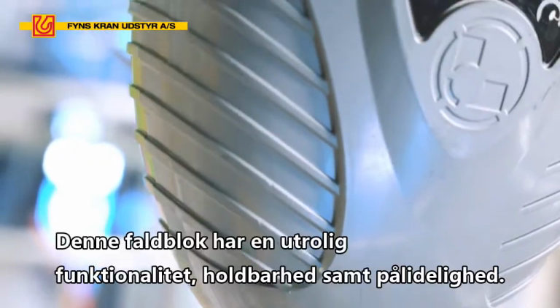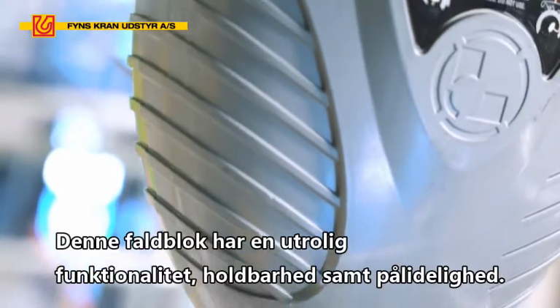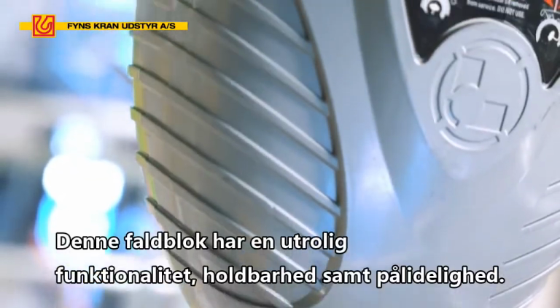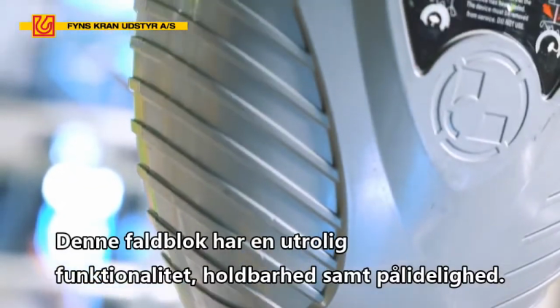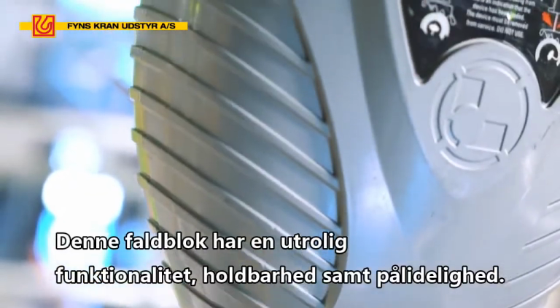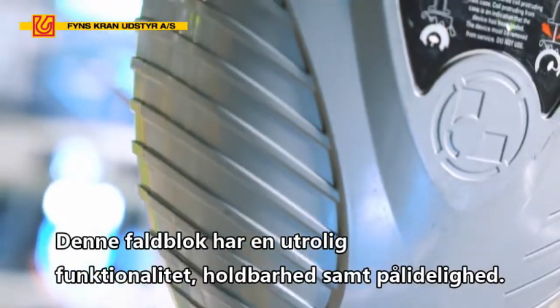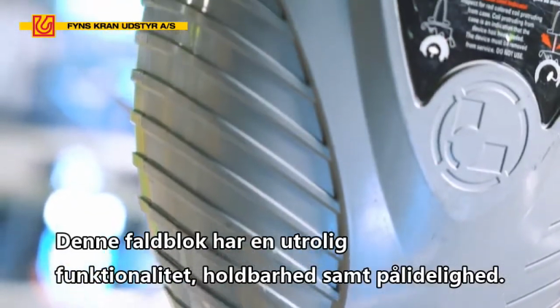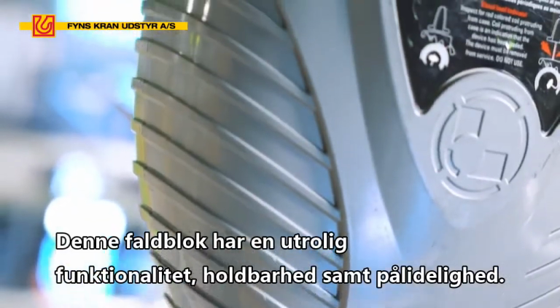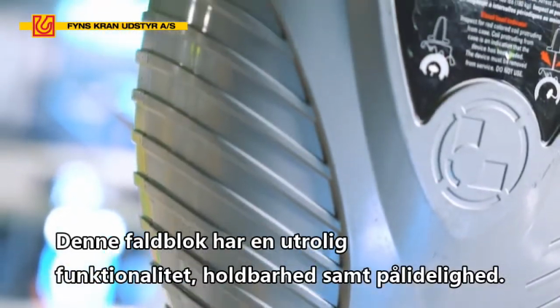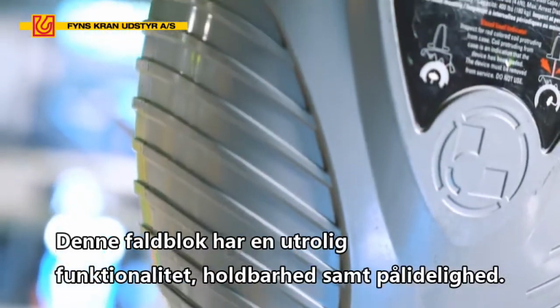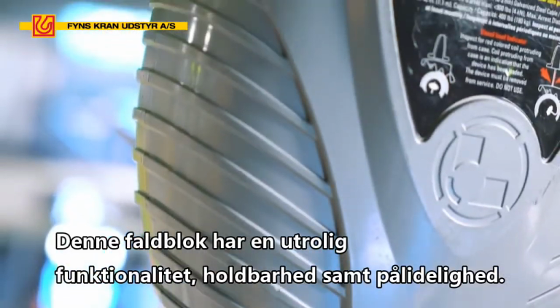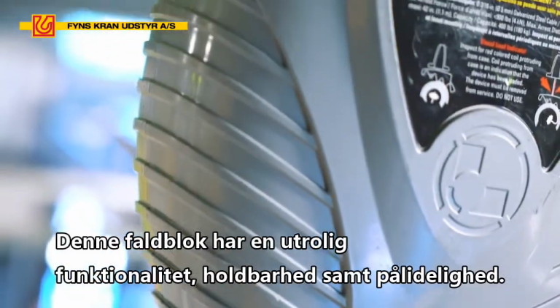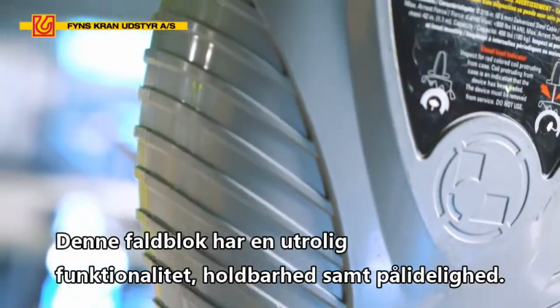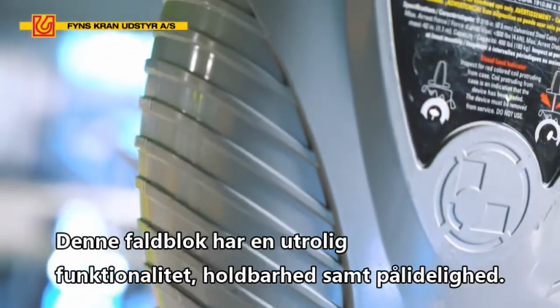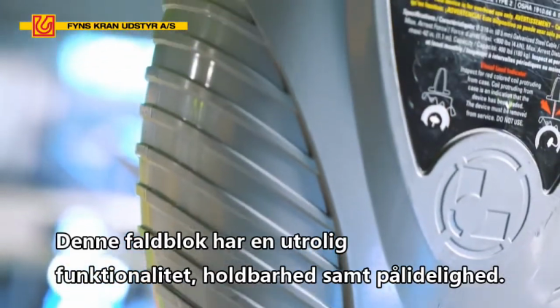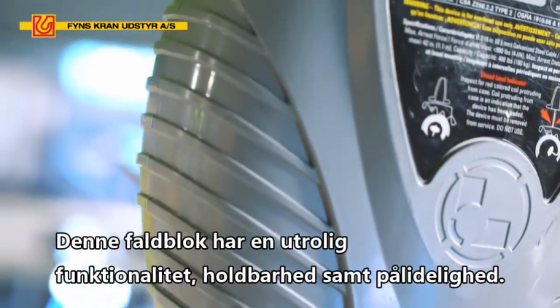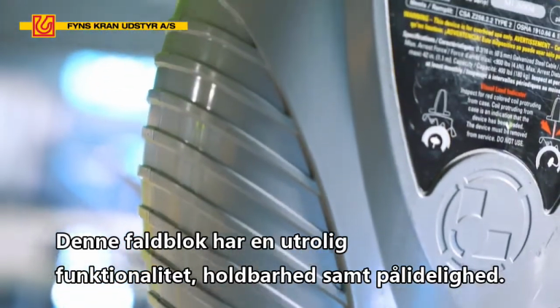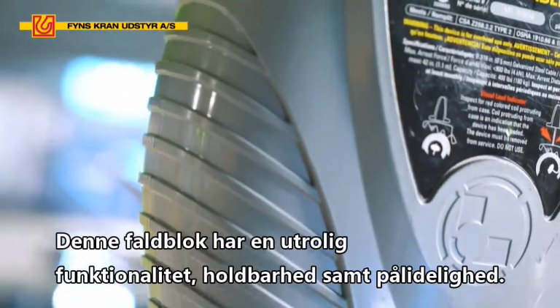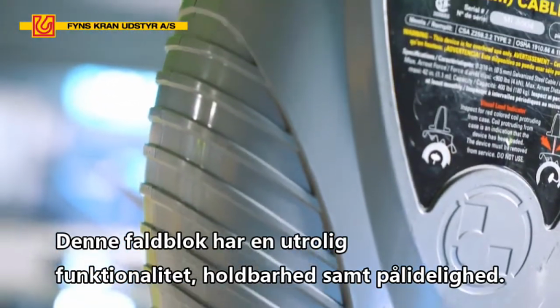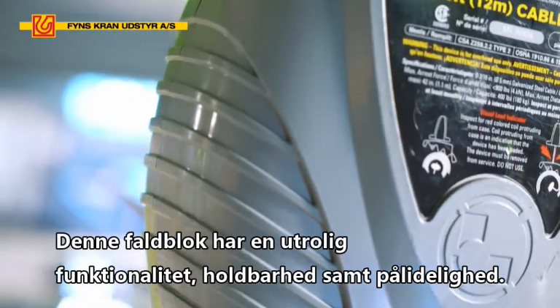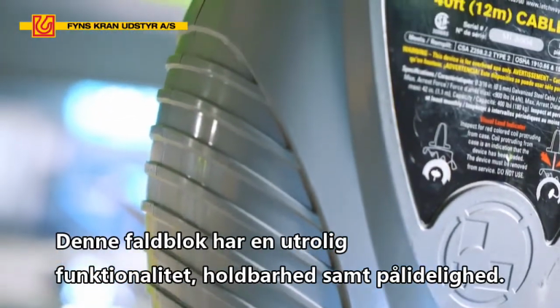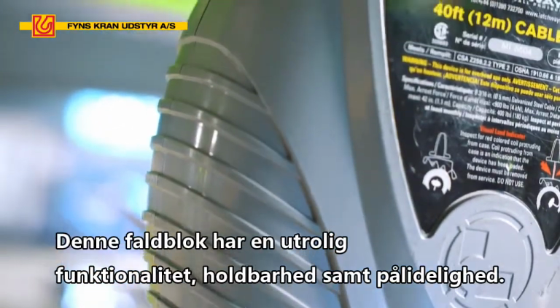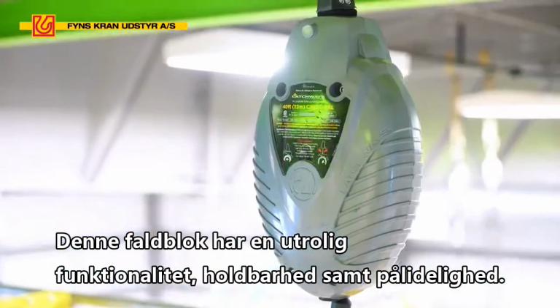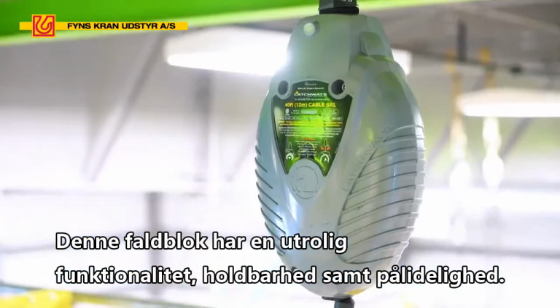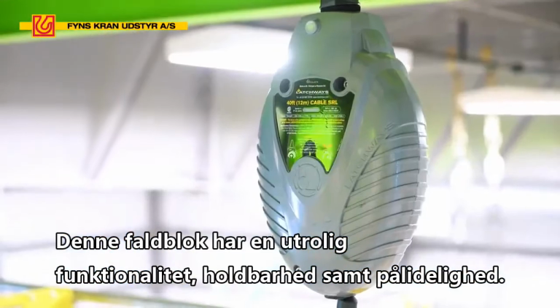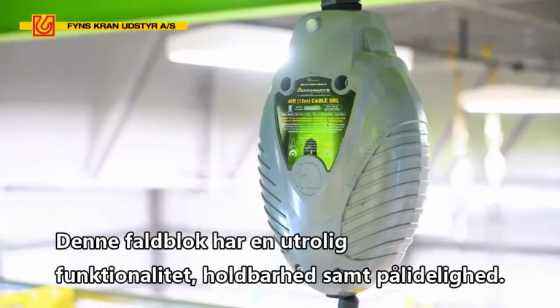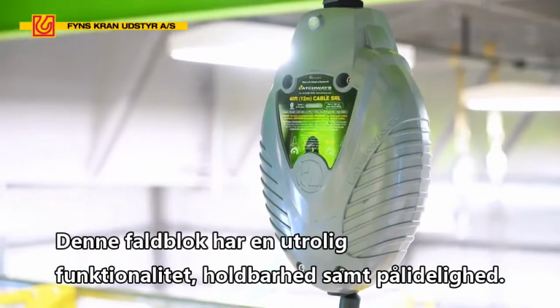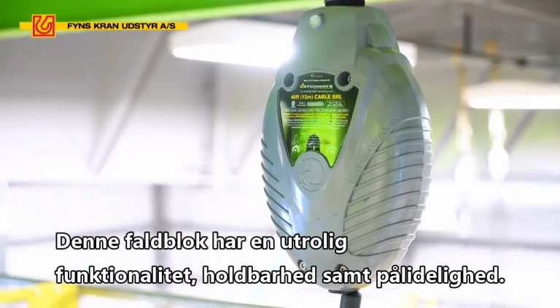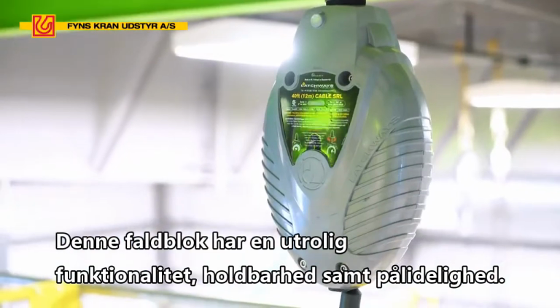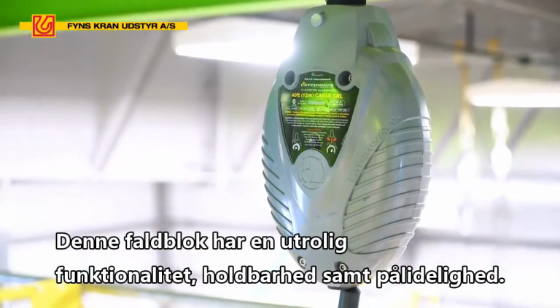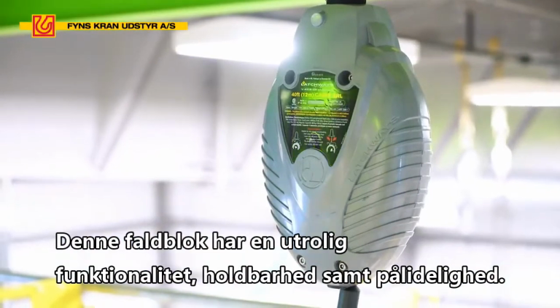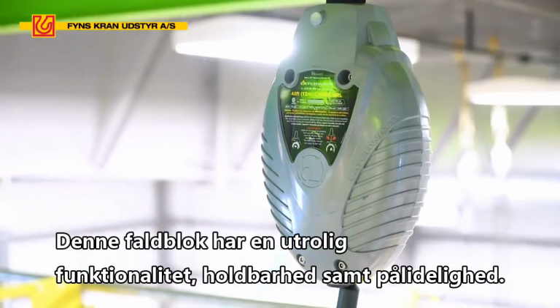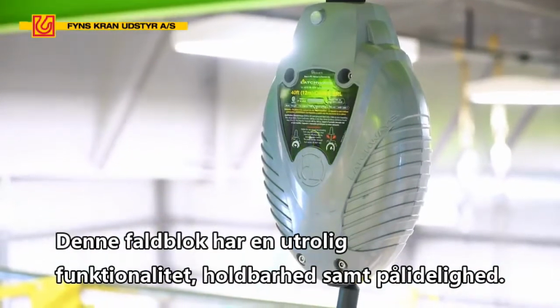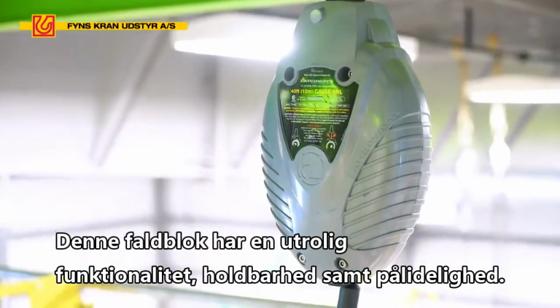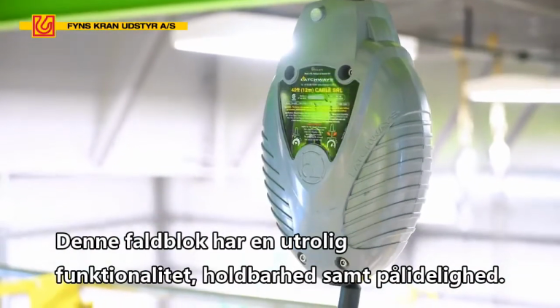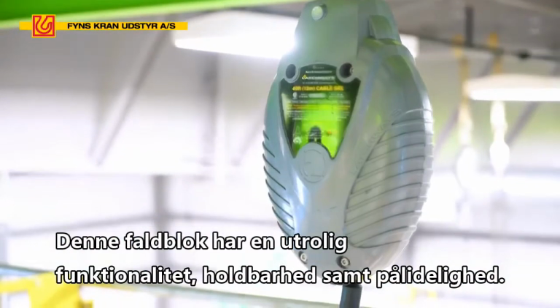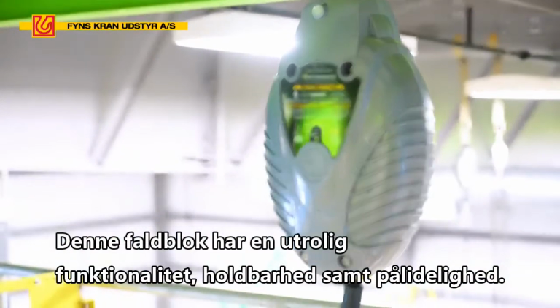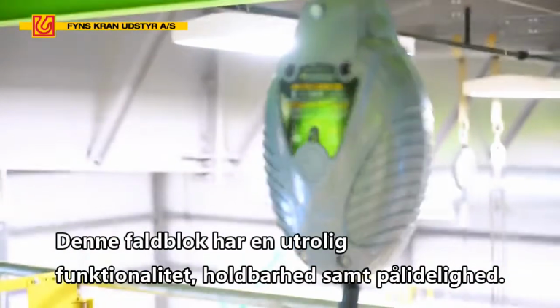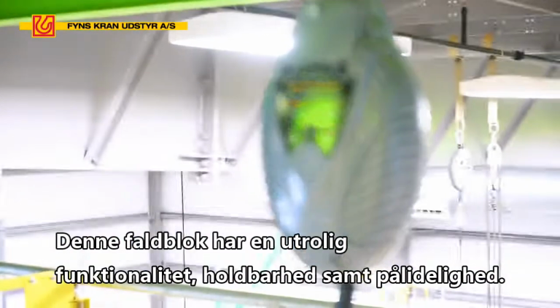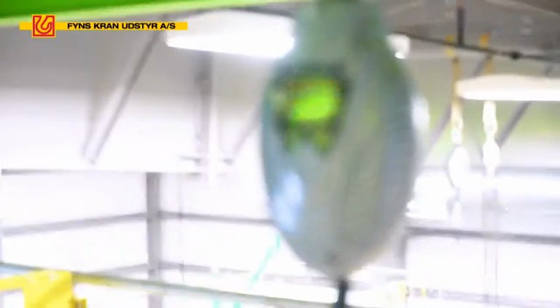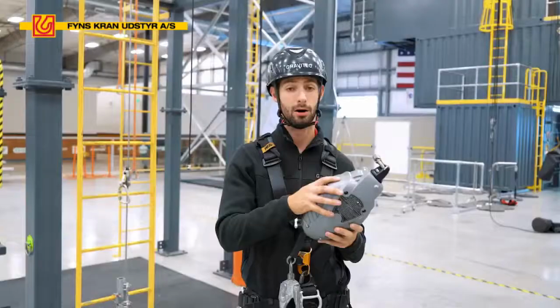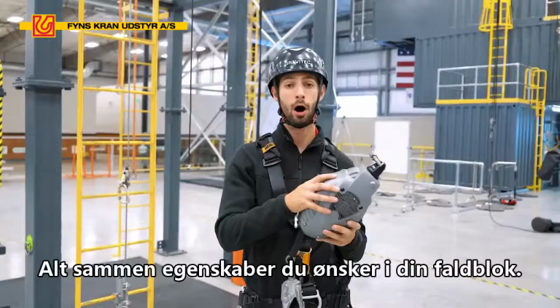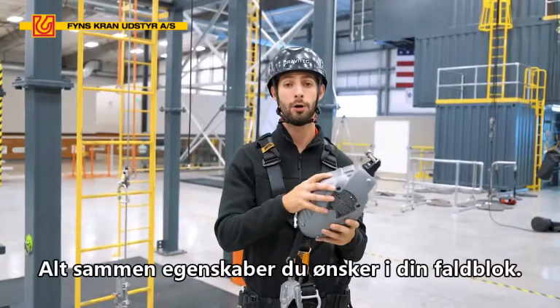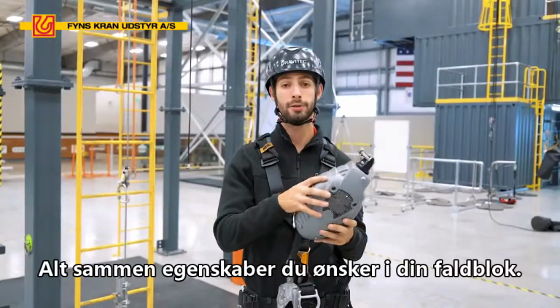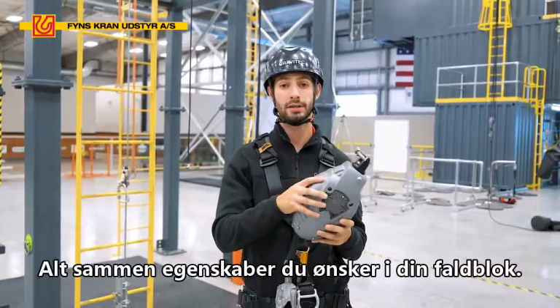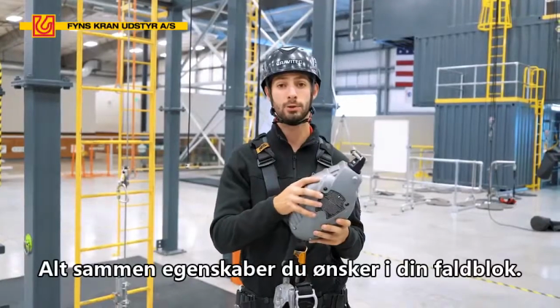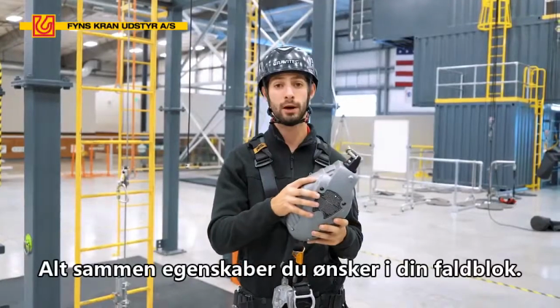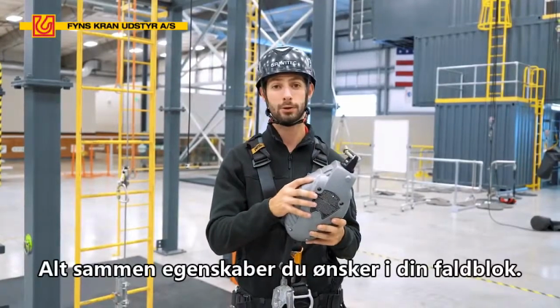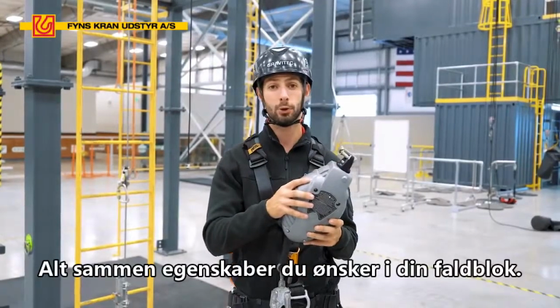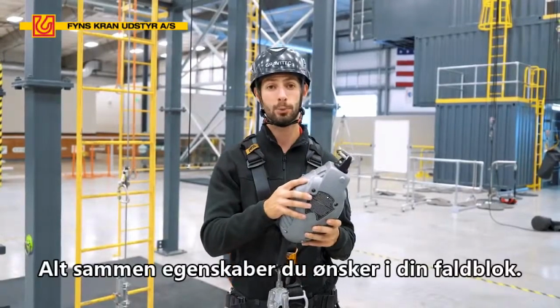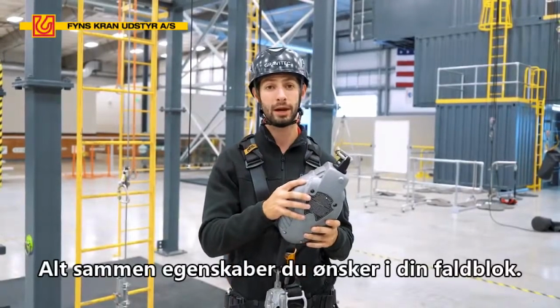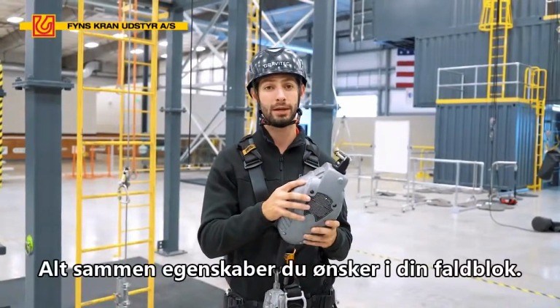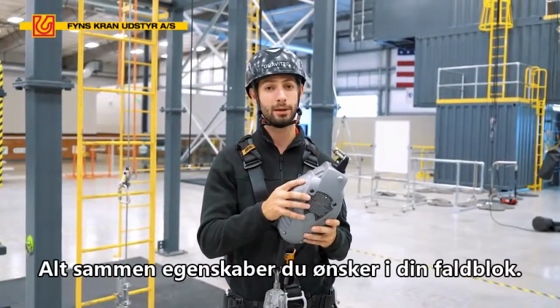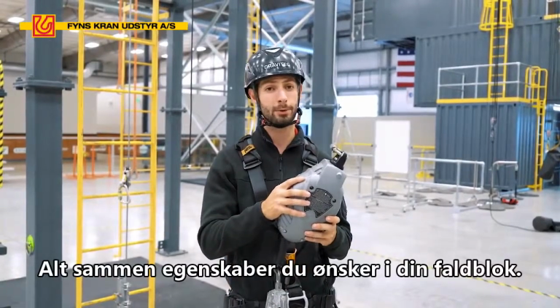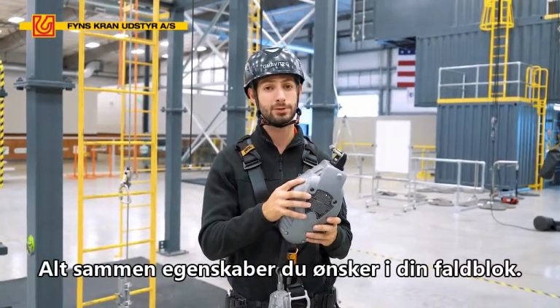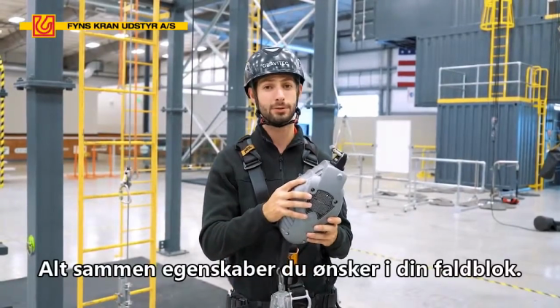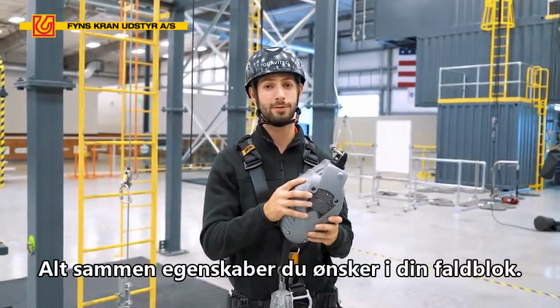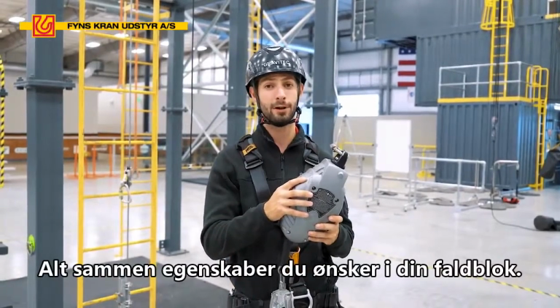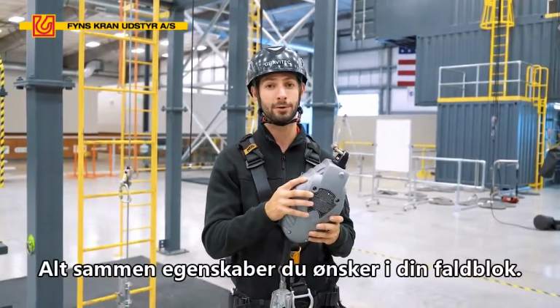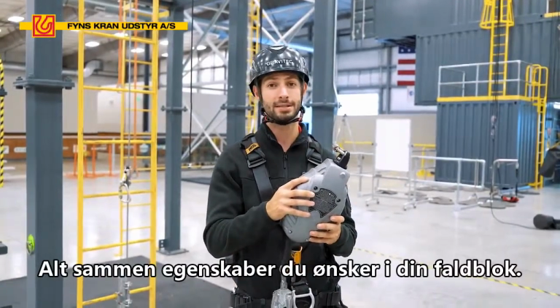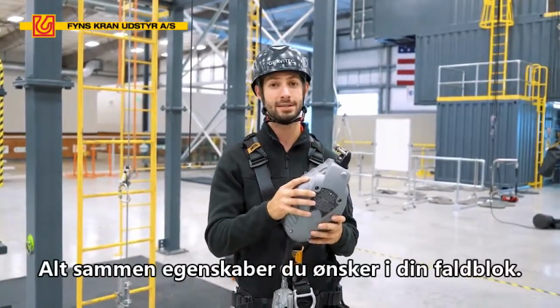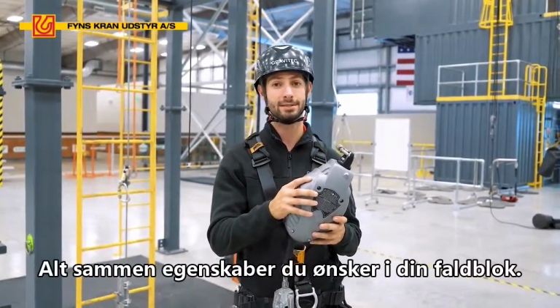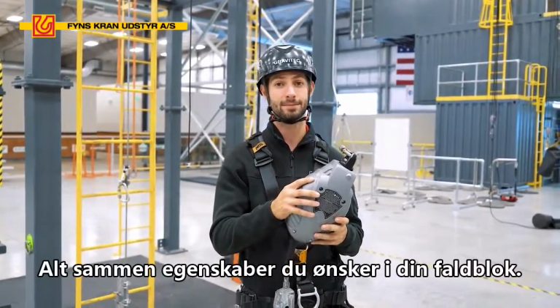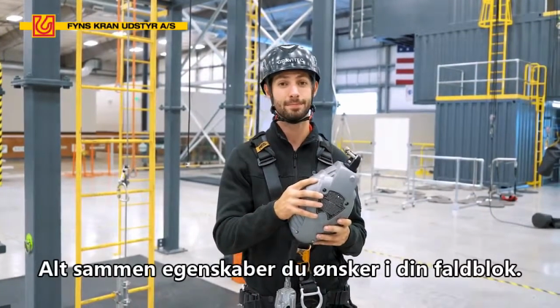This device has incredible functionality, durability, and reliability — all things you want incorporated in a personal fall arrest system.